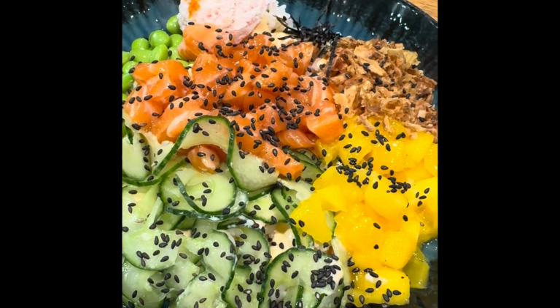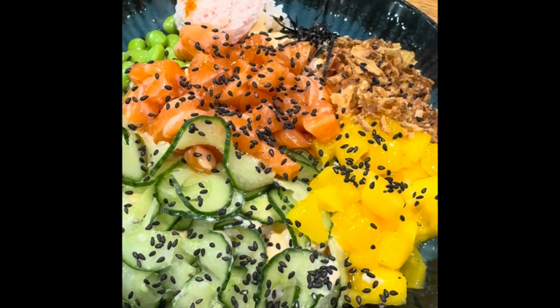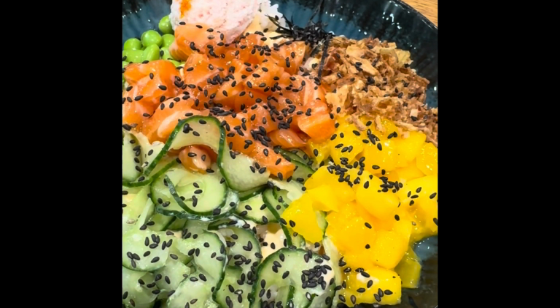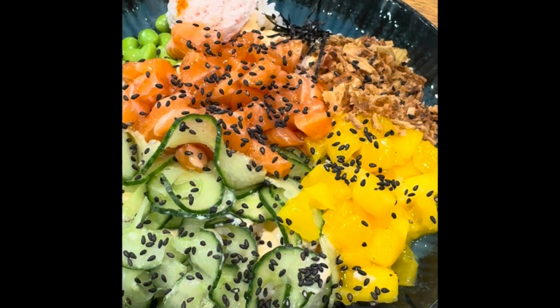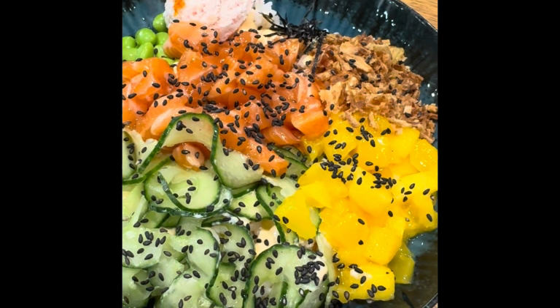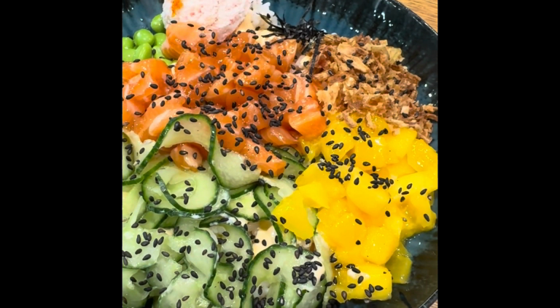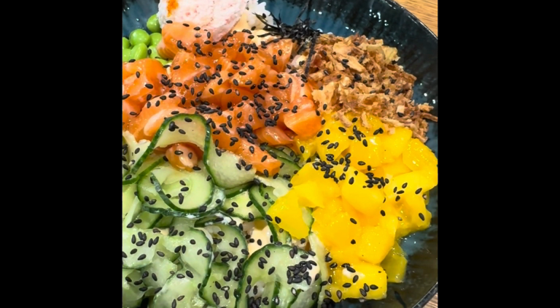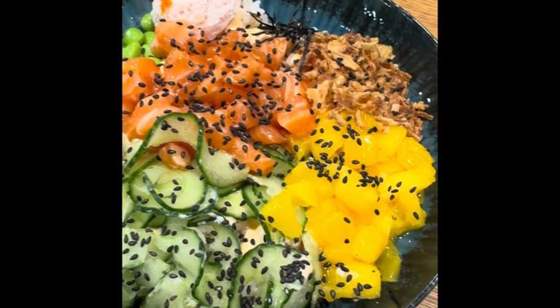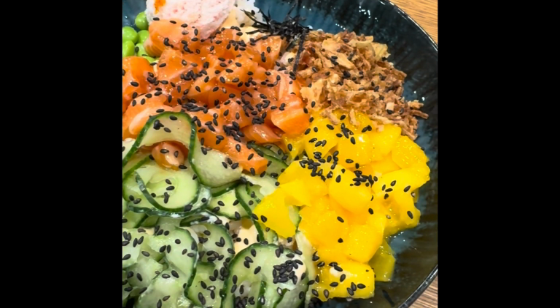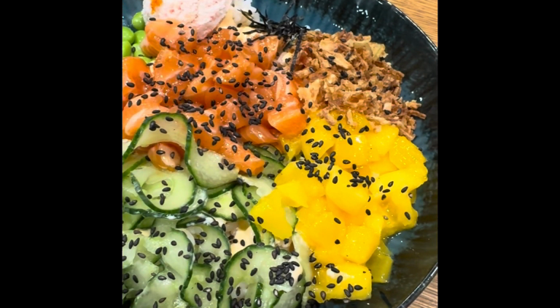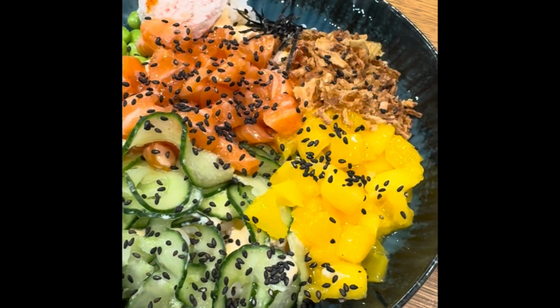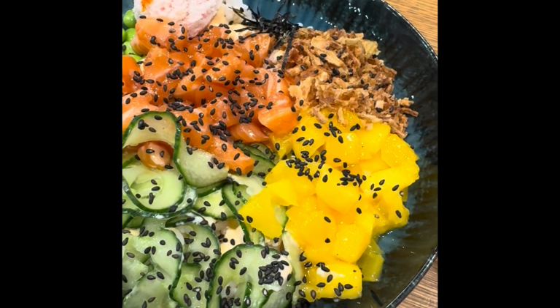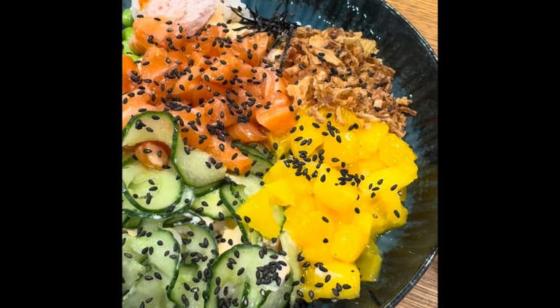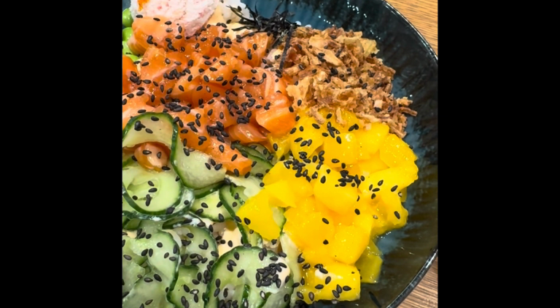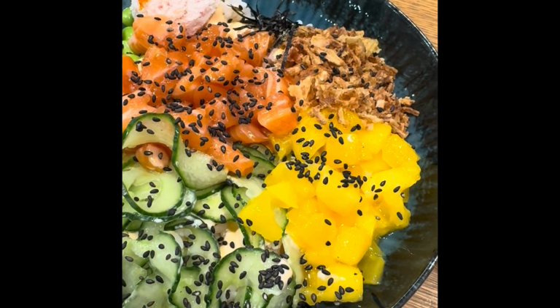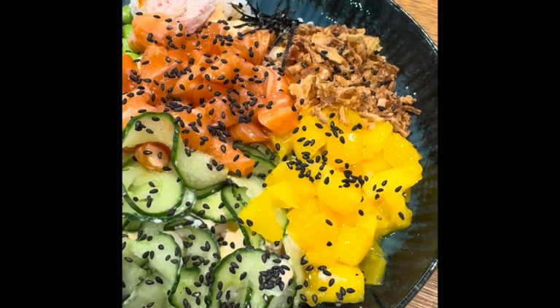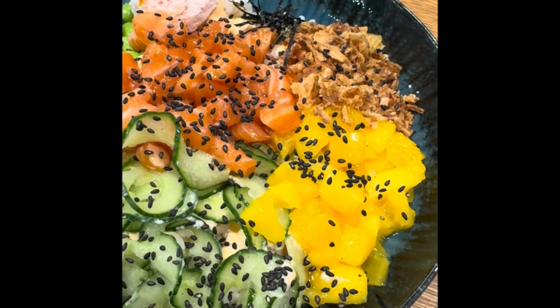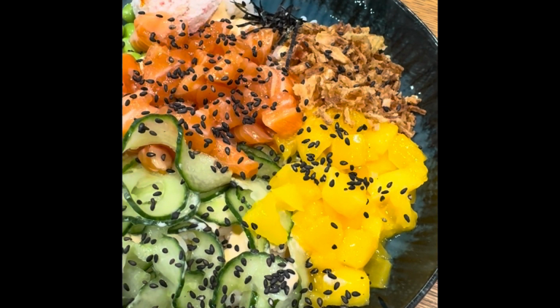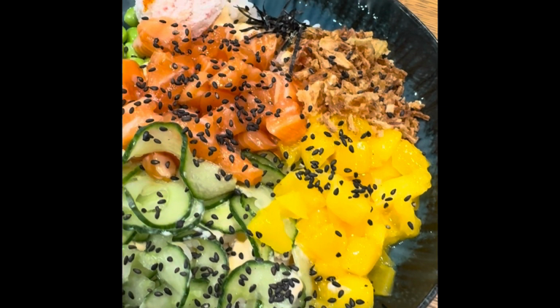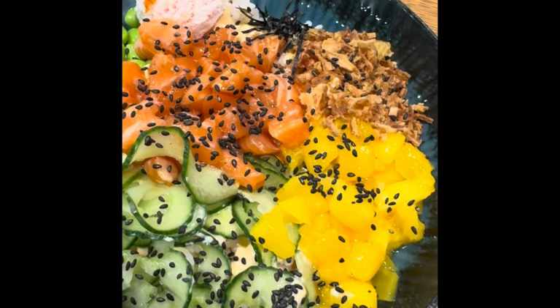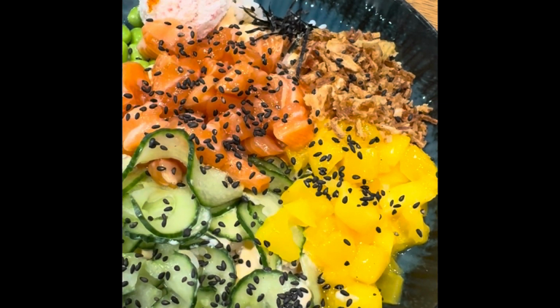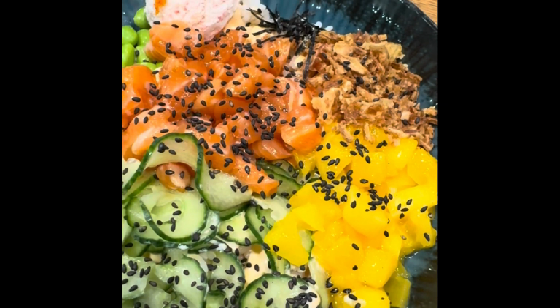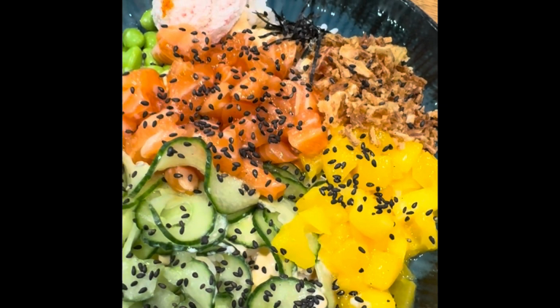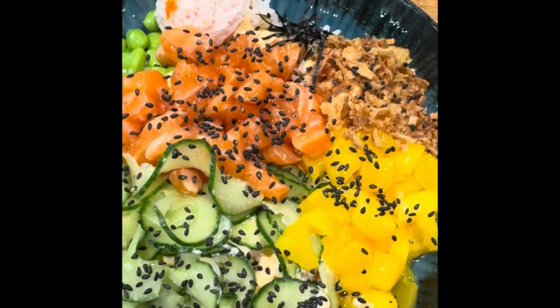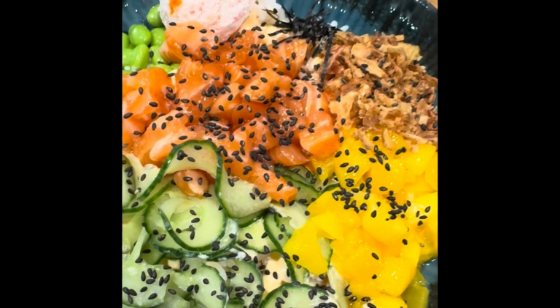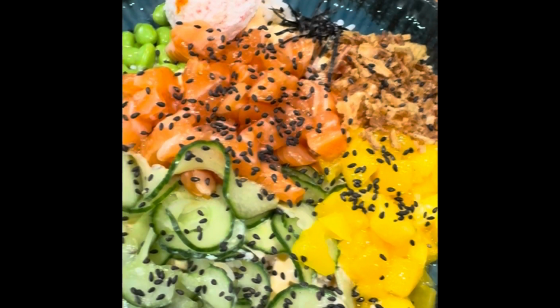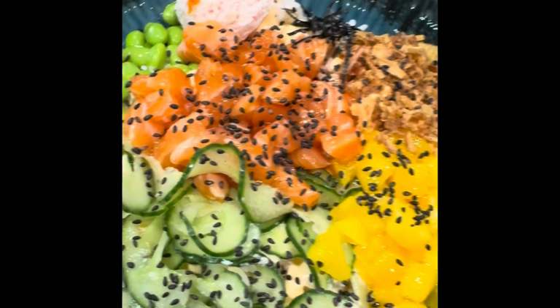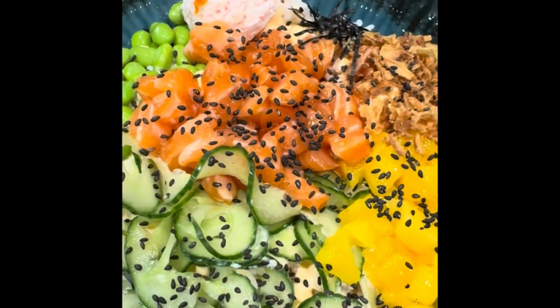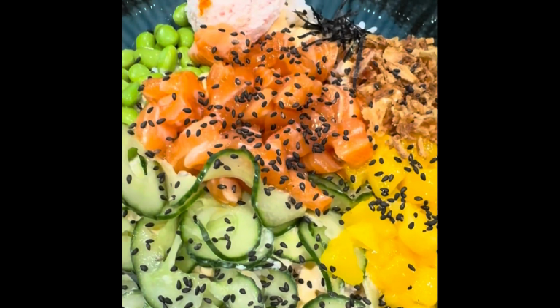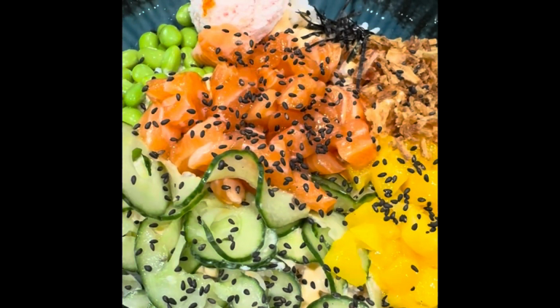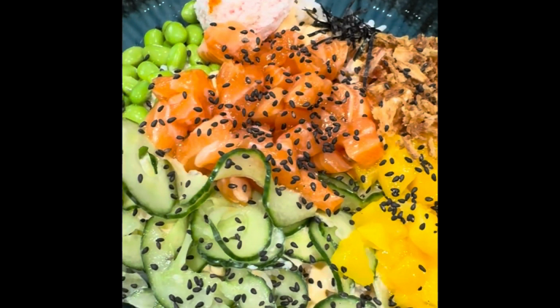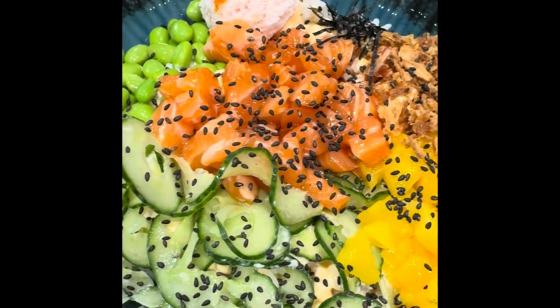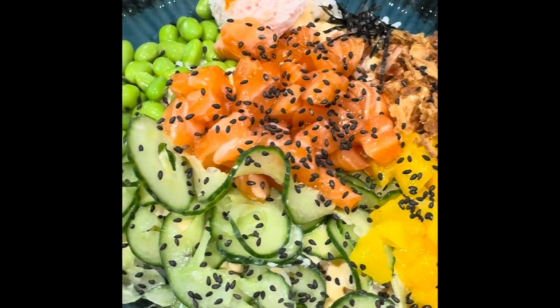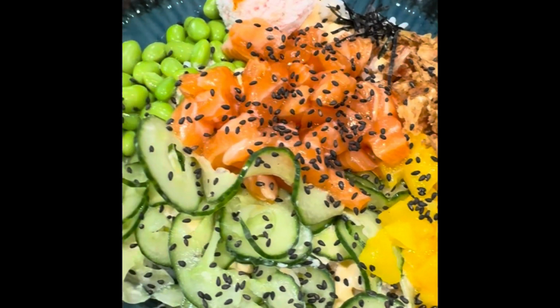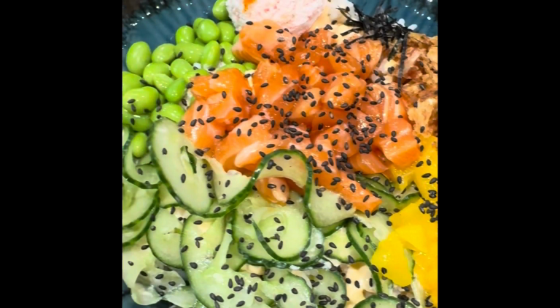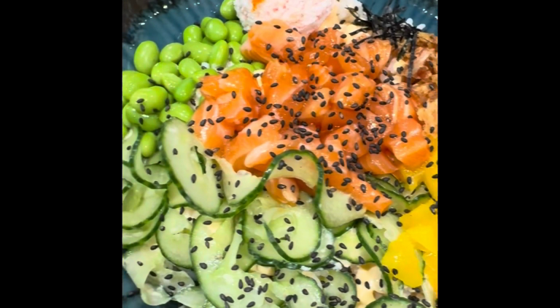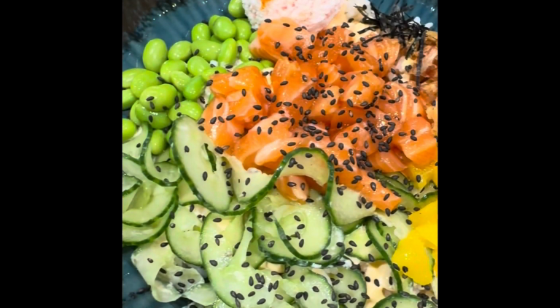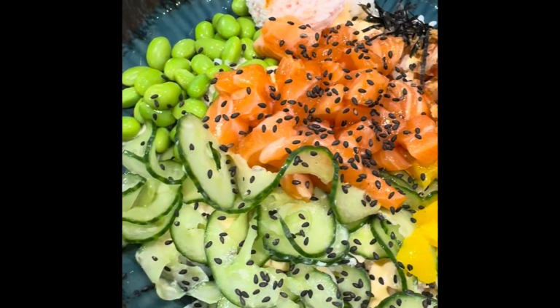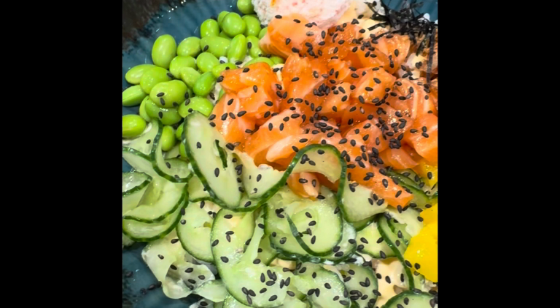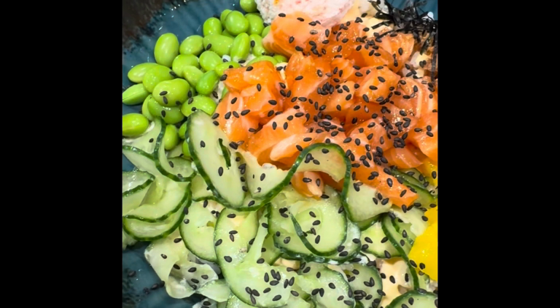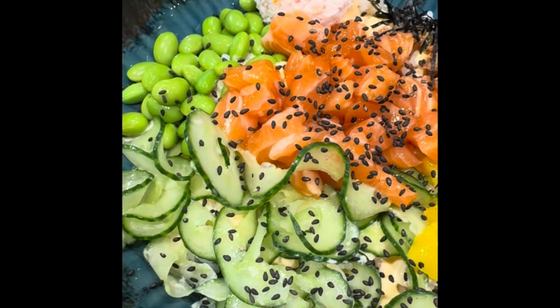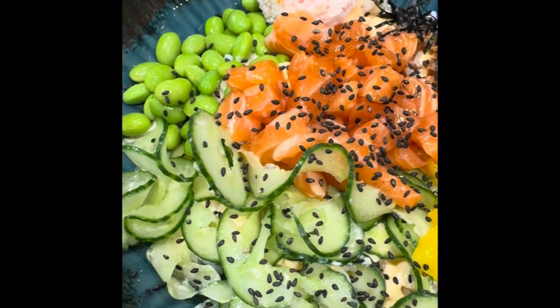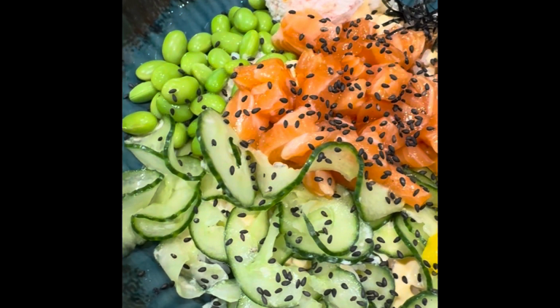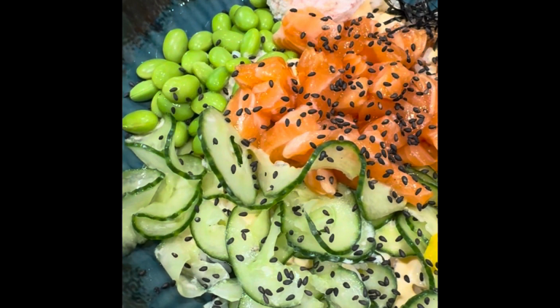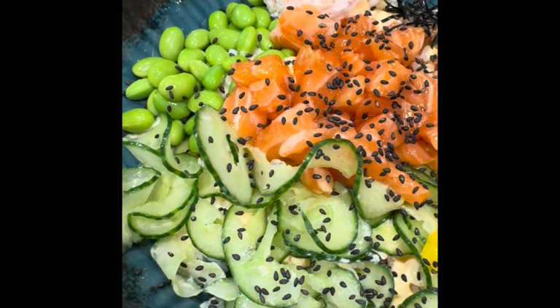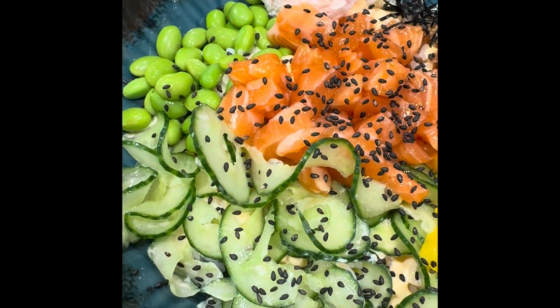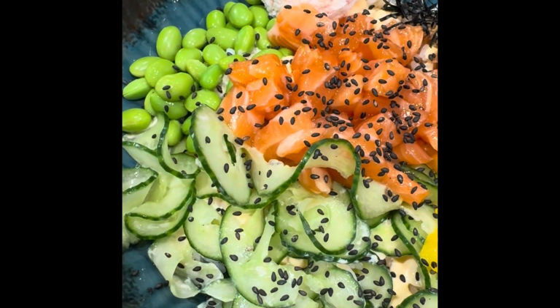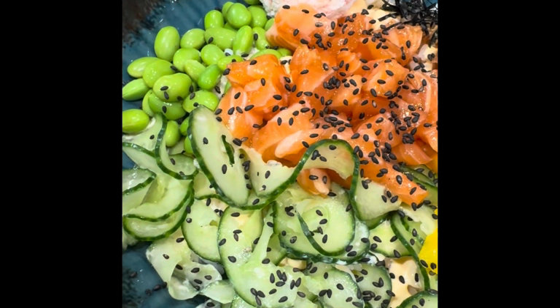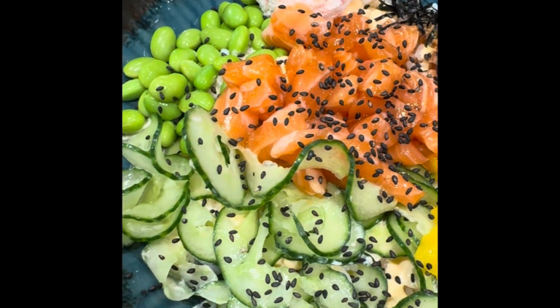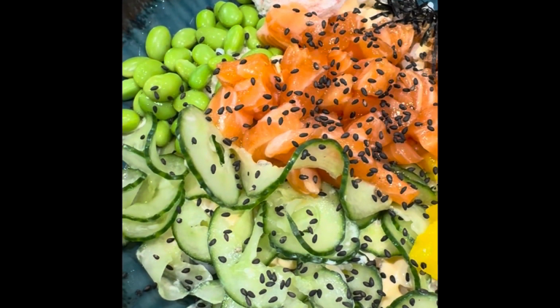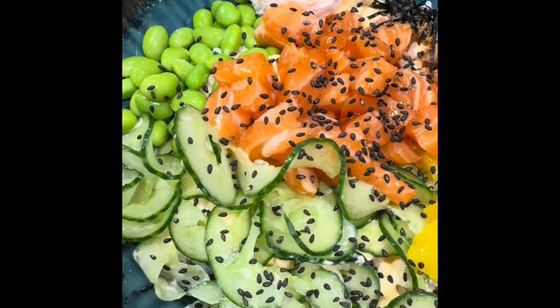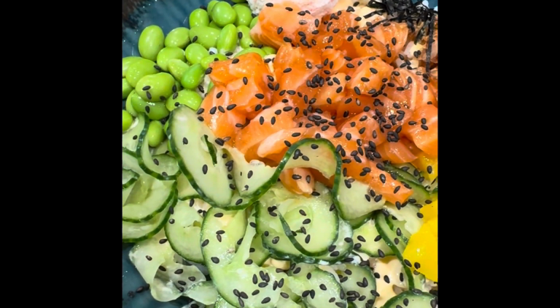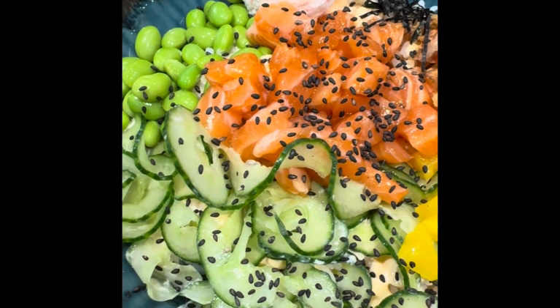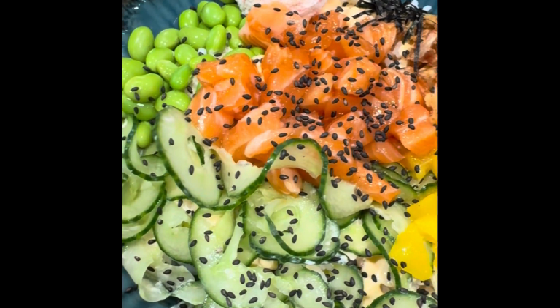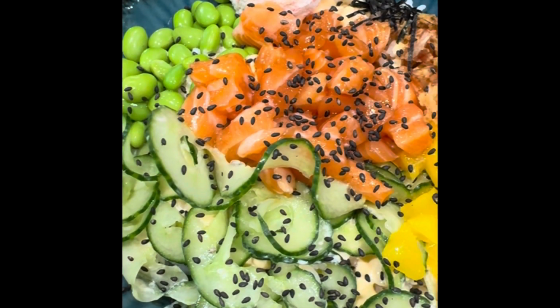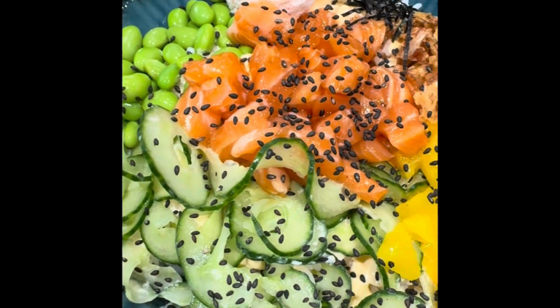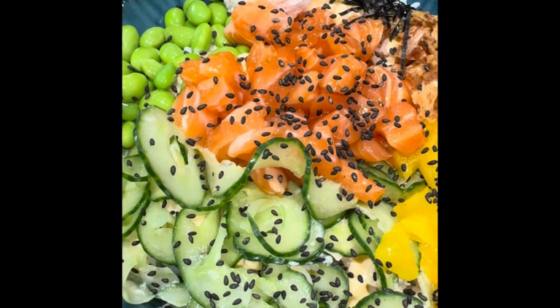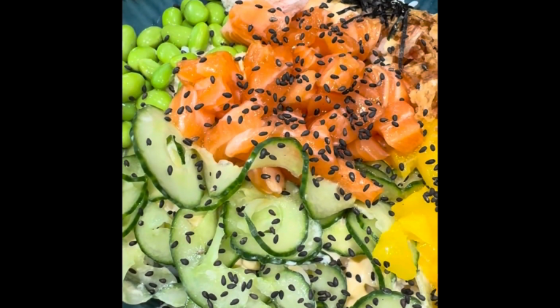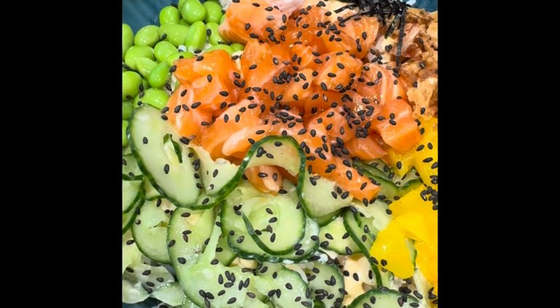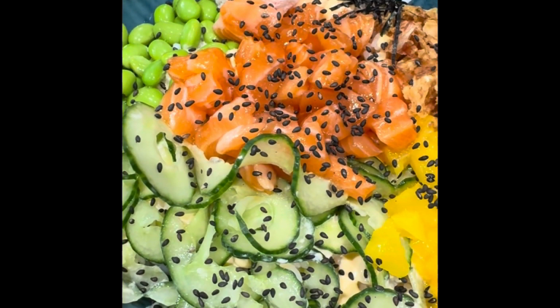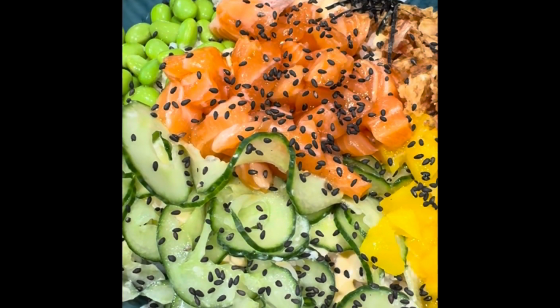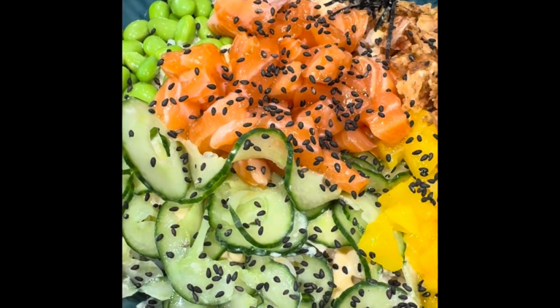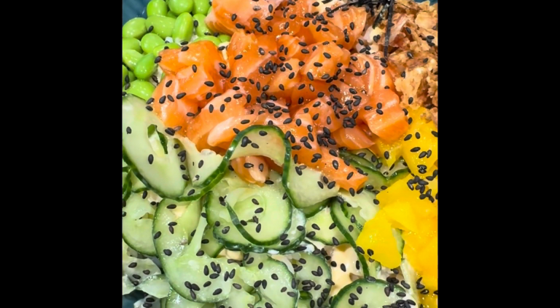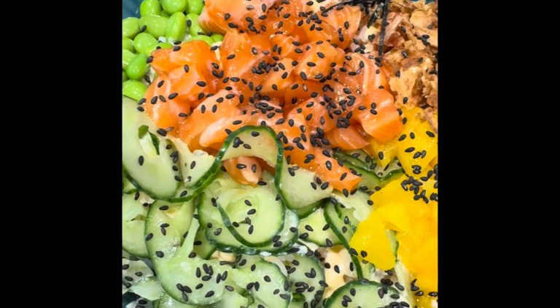I was right to be worried. This was the worst poke bowl my son and I have ever had. It was grossly mayonnaise-heavy. I should not listen to all of our friends.